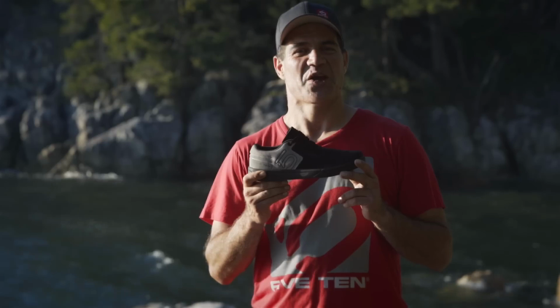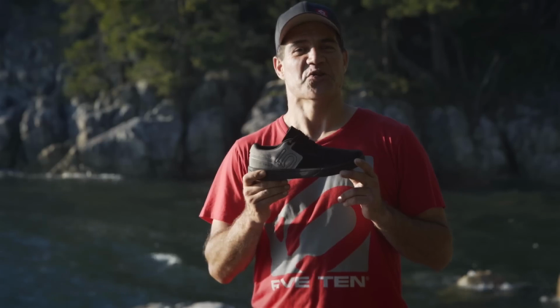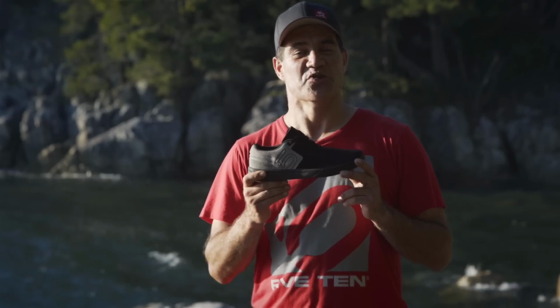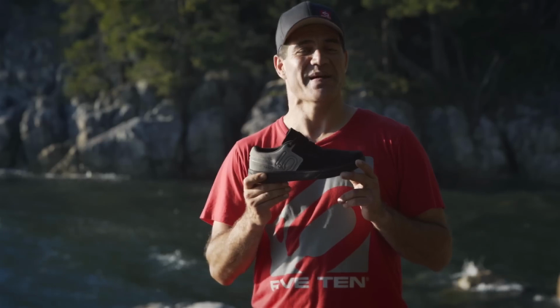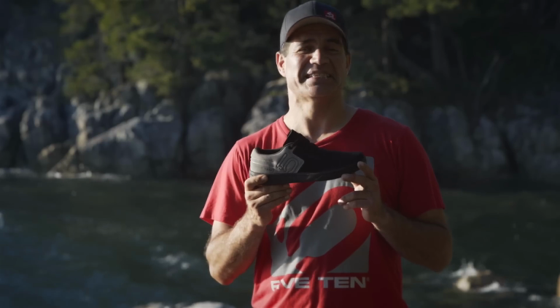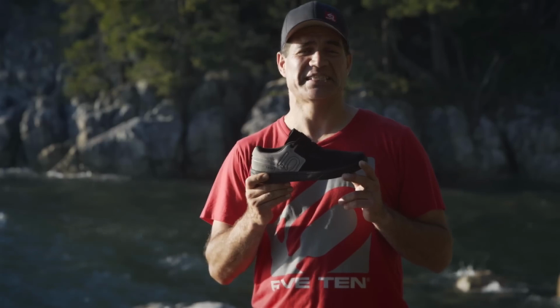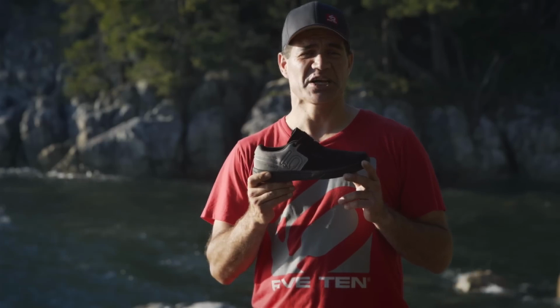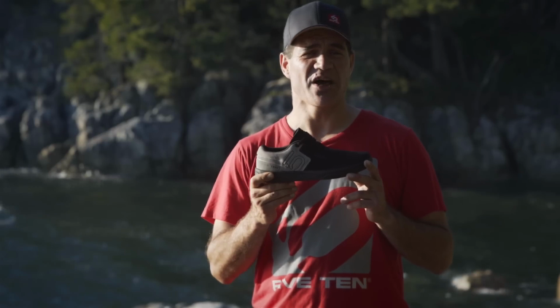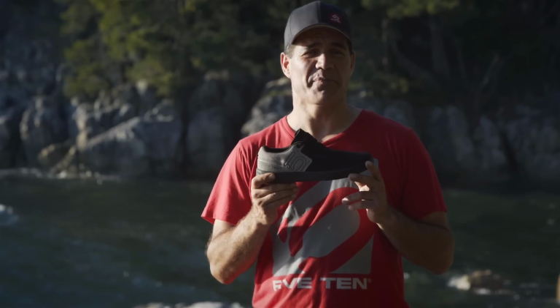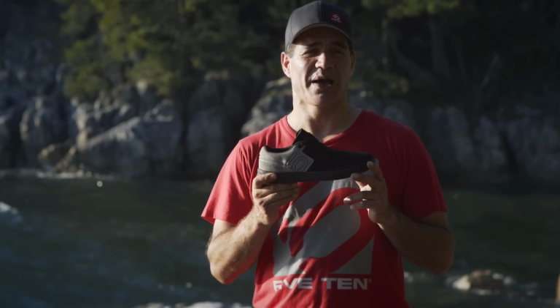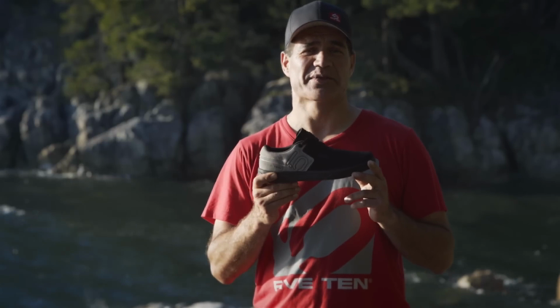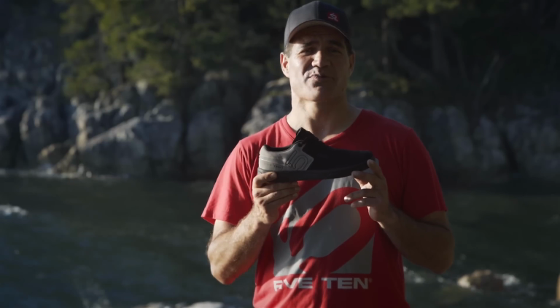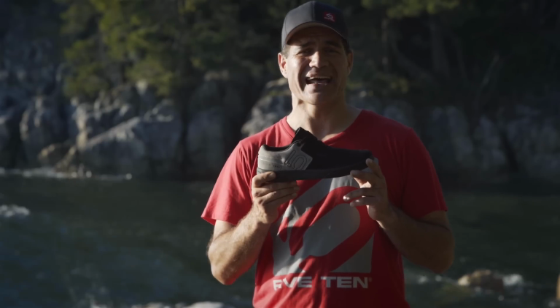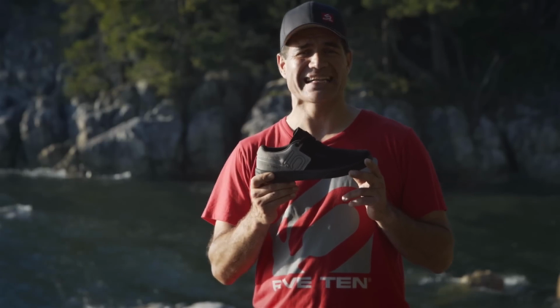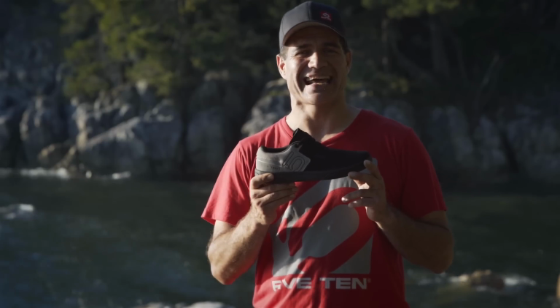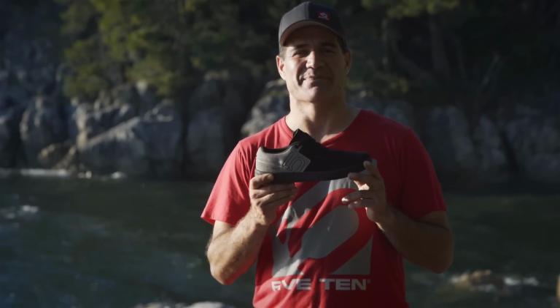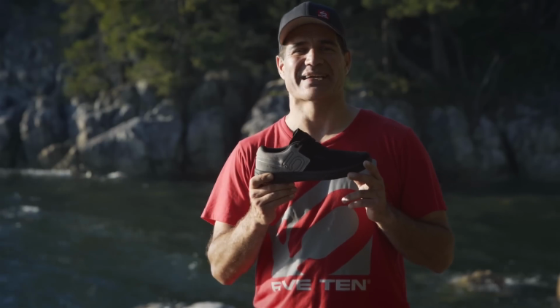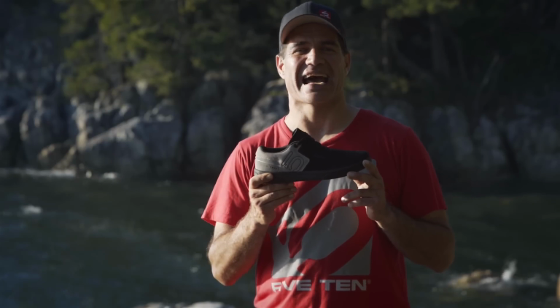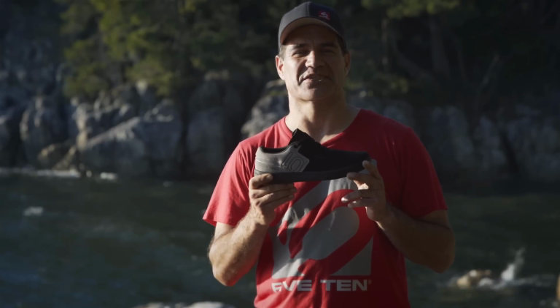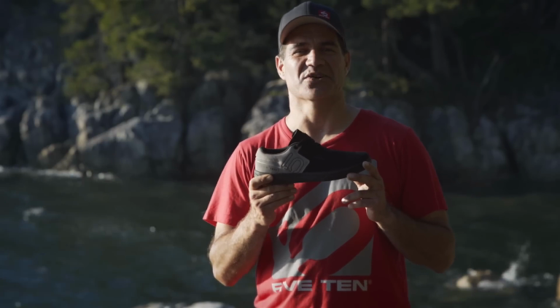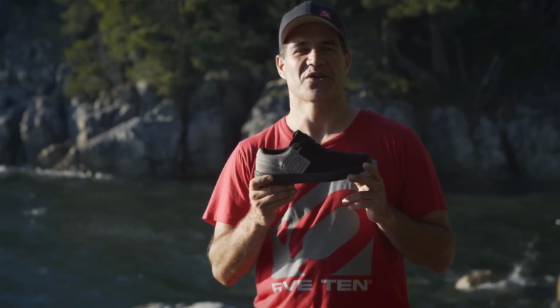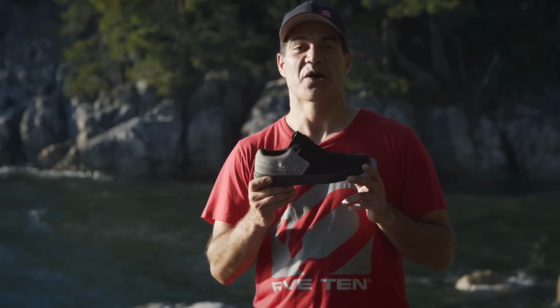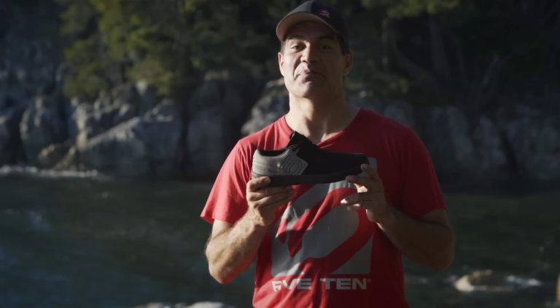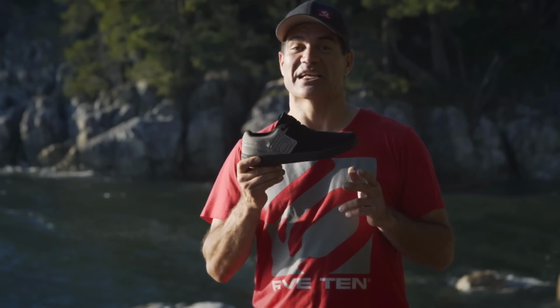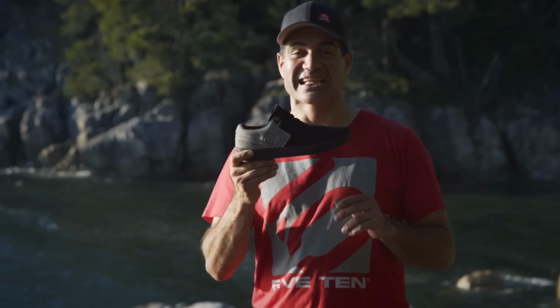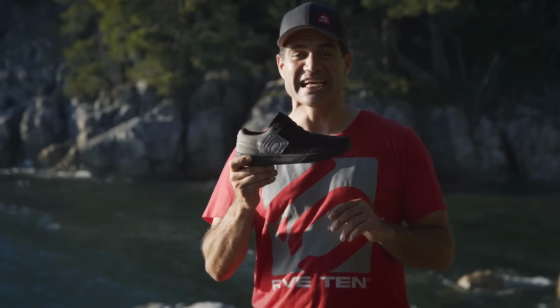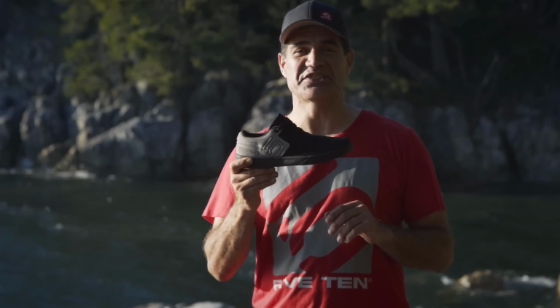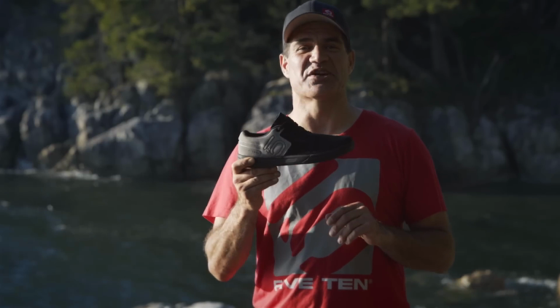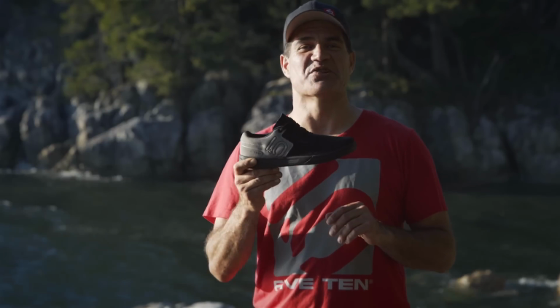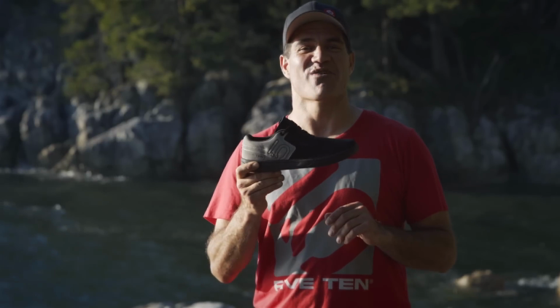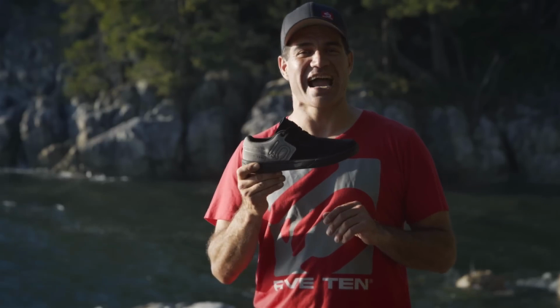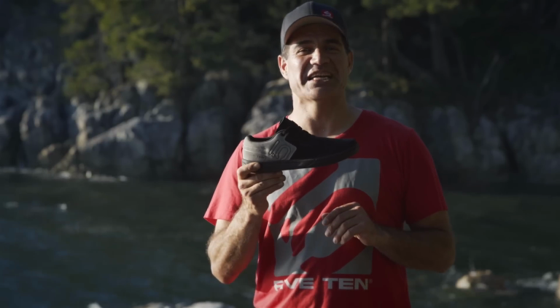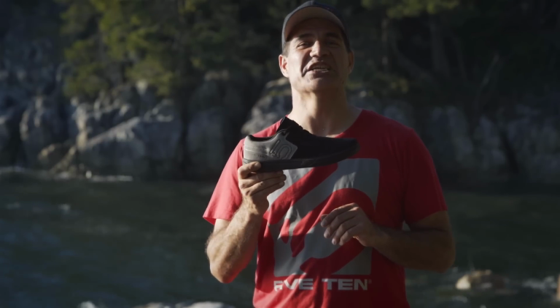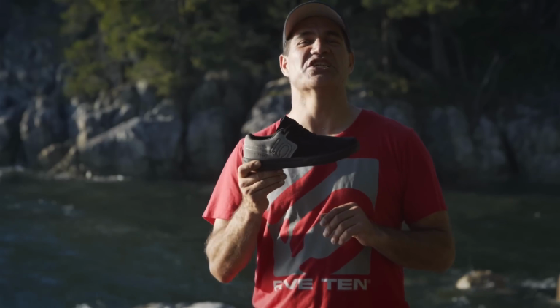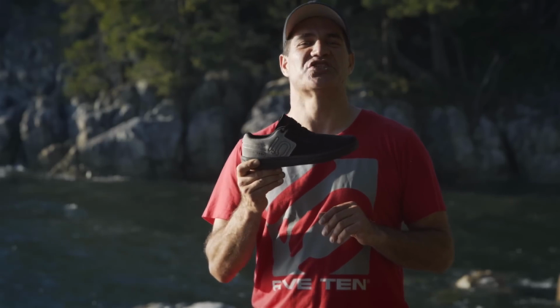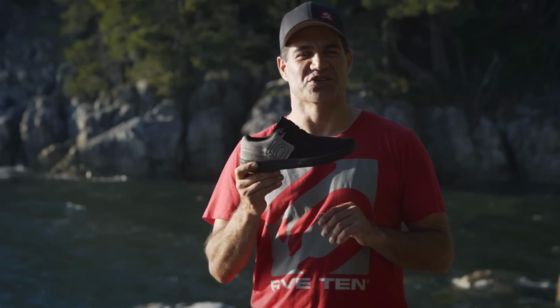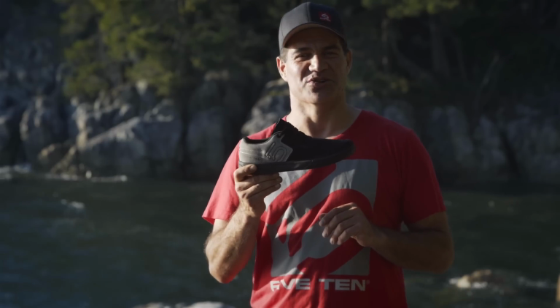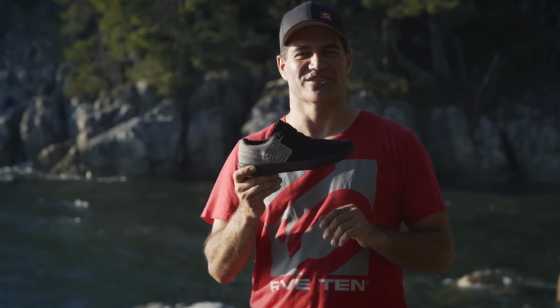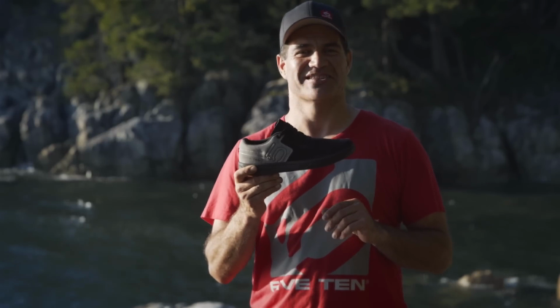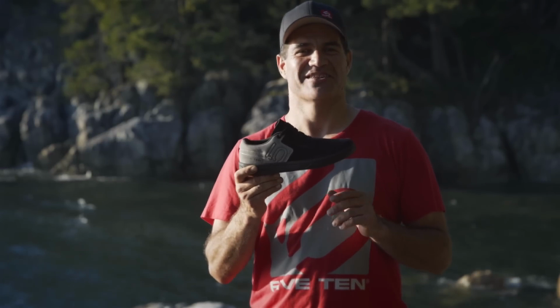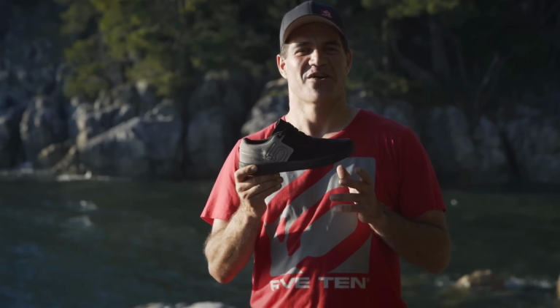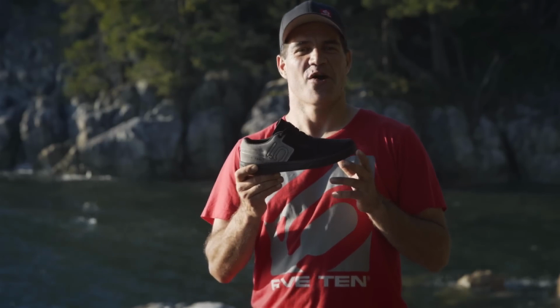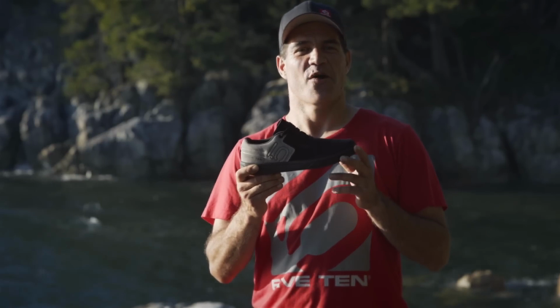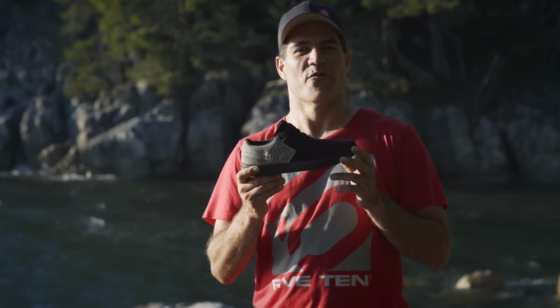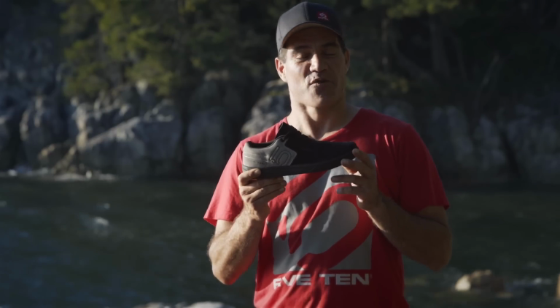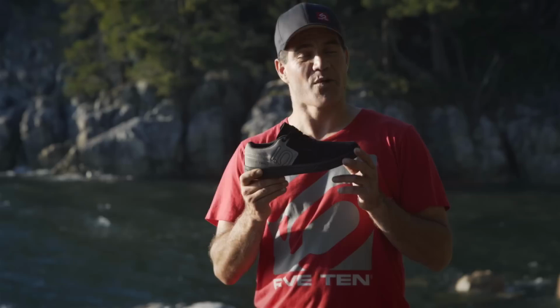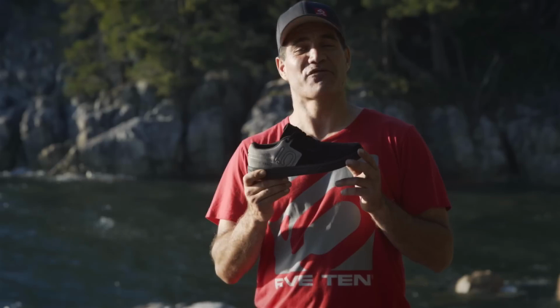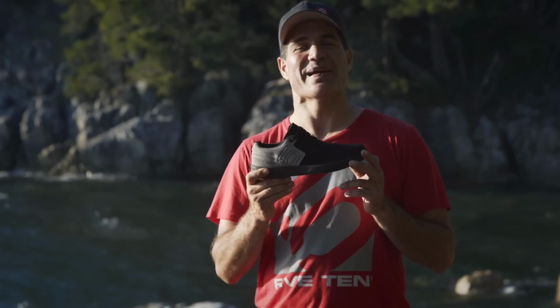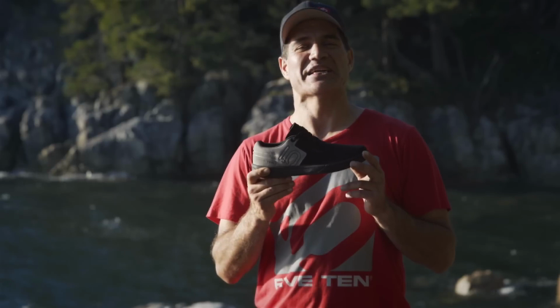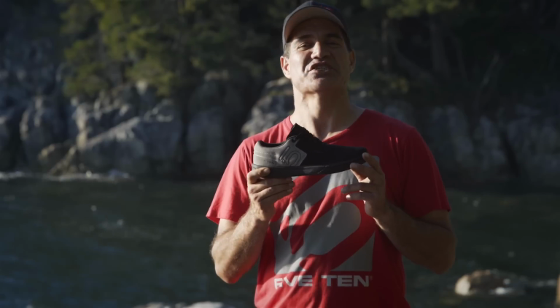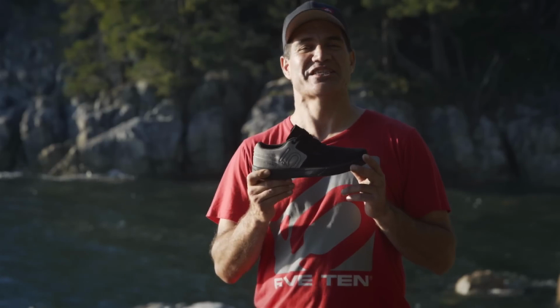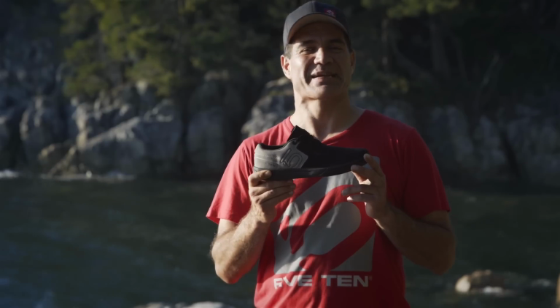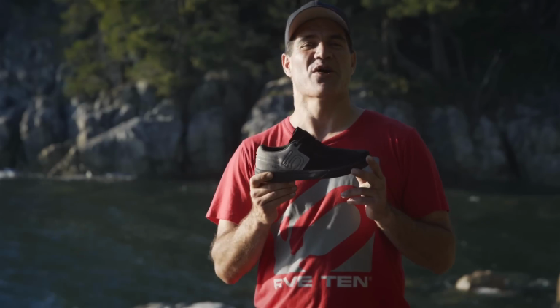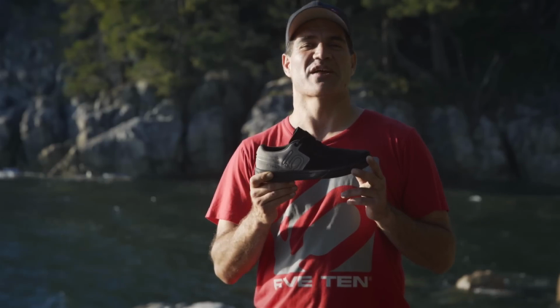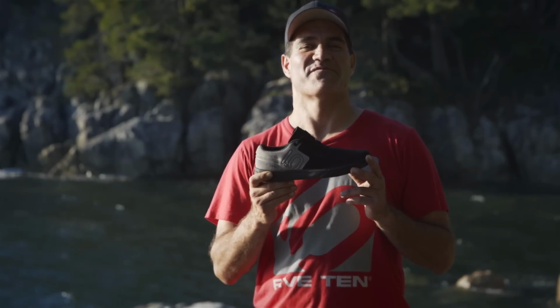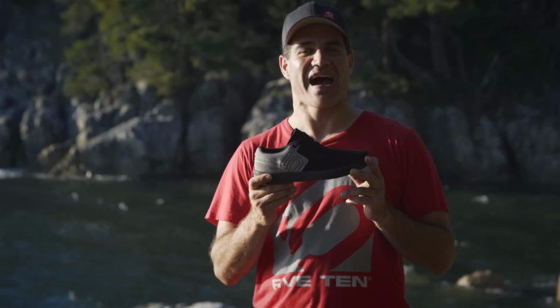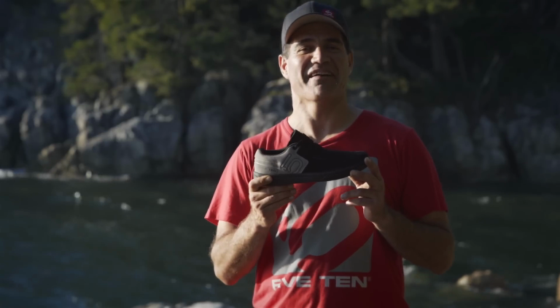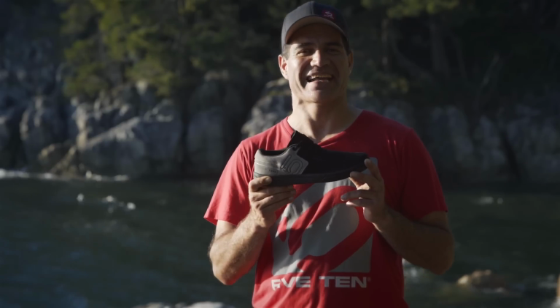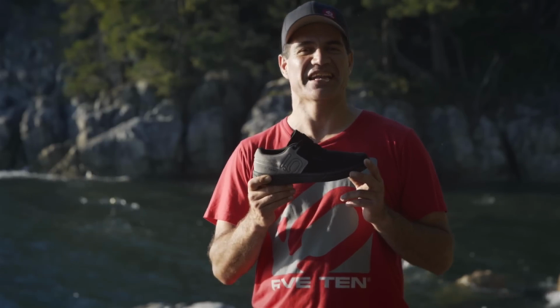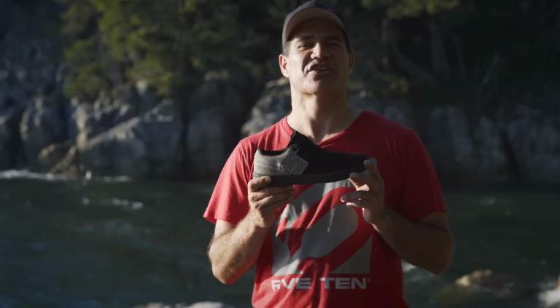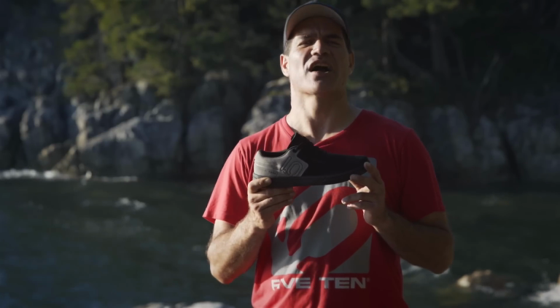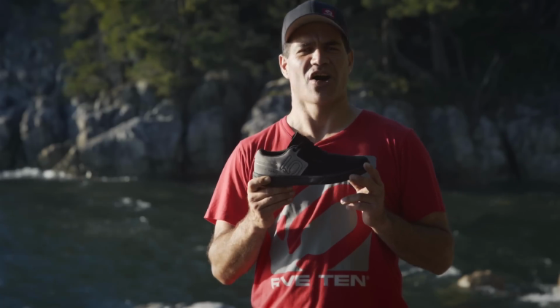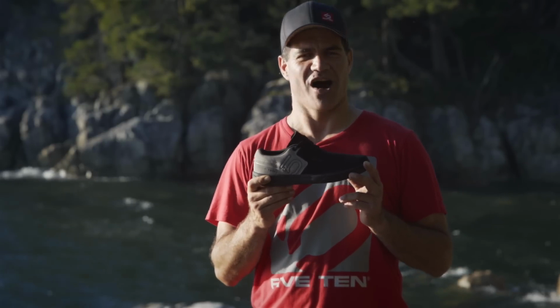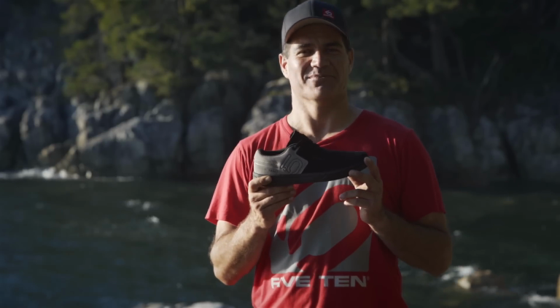You may still not be able to ride like Danny MacAskill, but at least you can ride in his shoes. For more information check him out on 510.com.